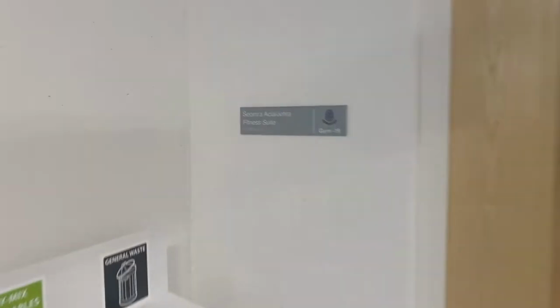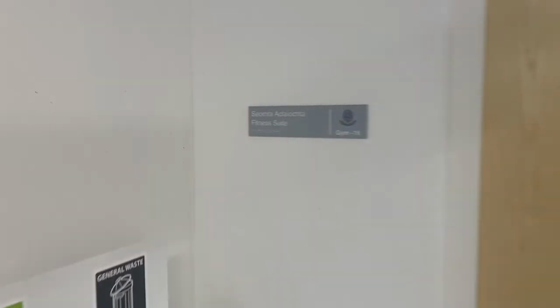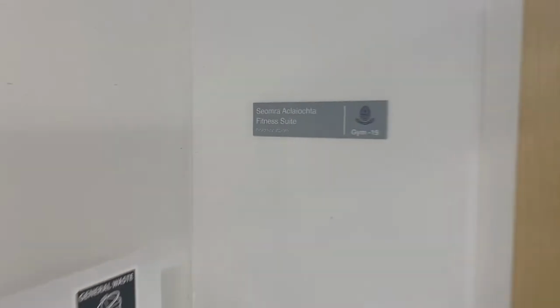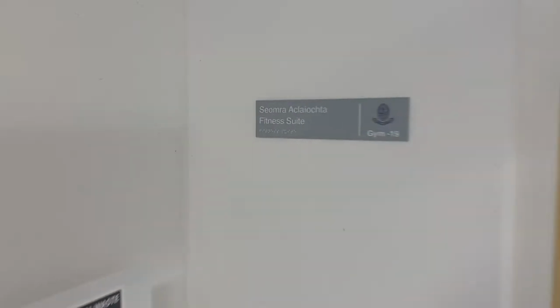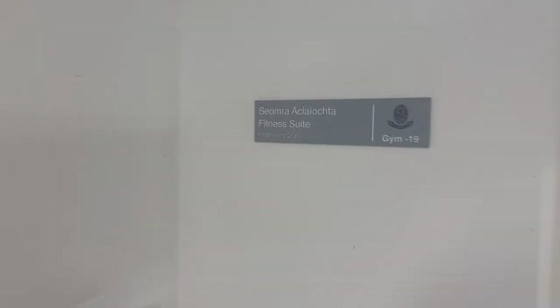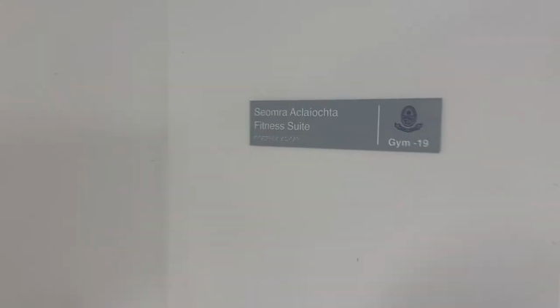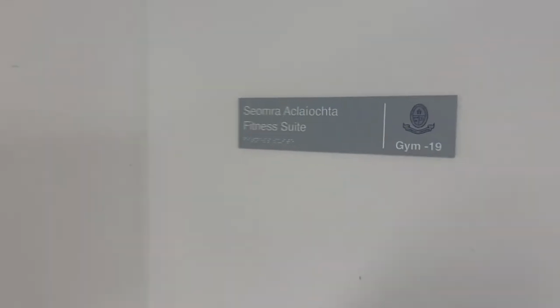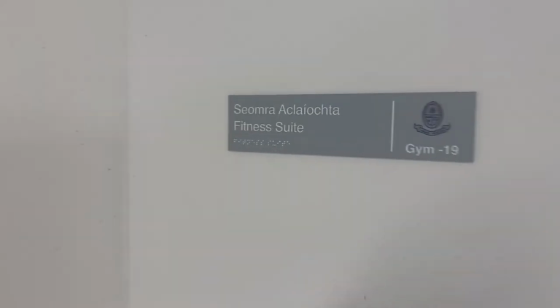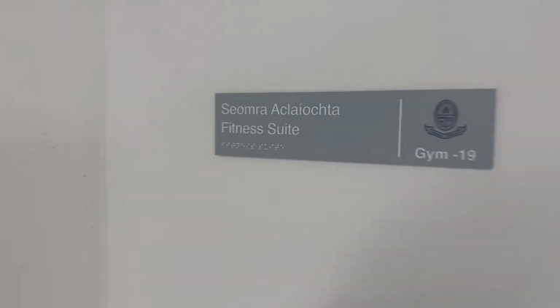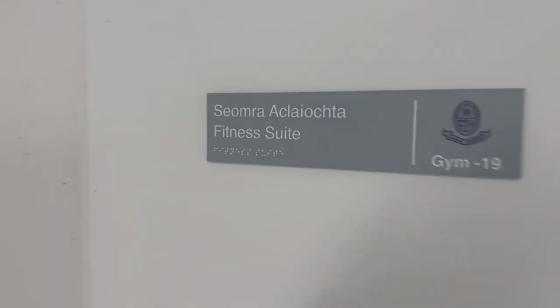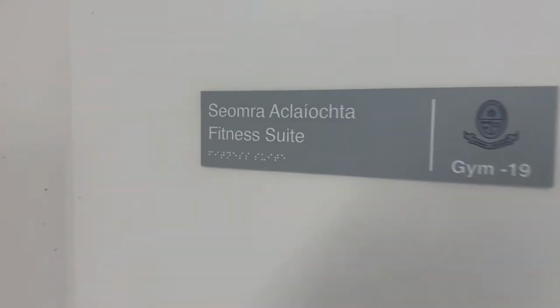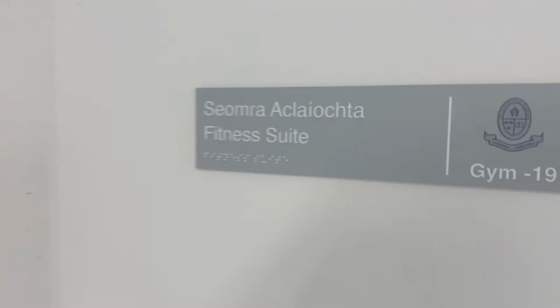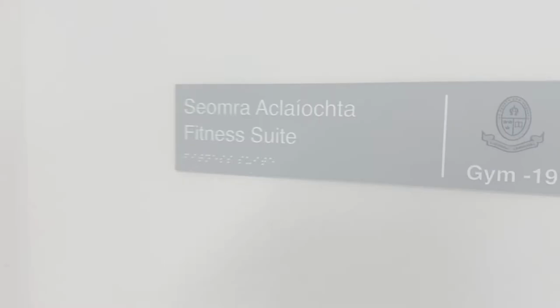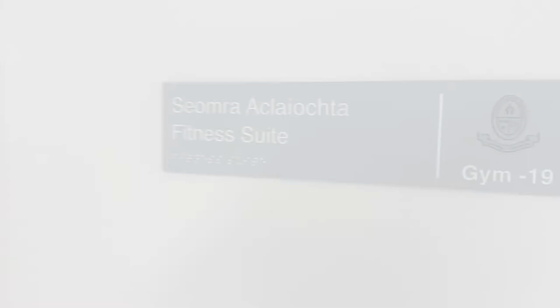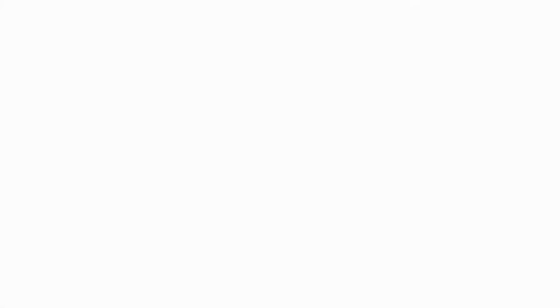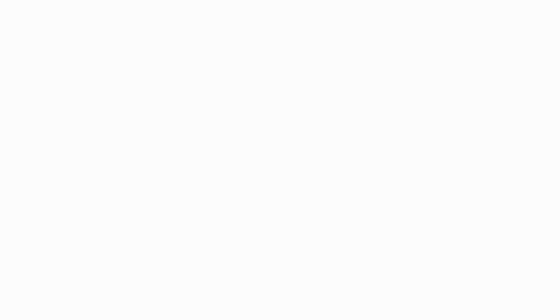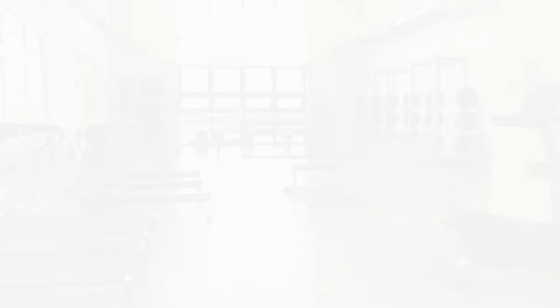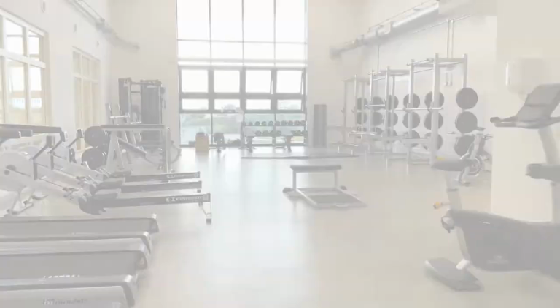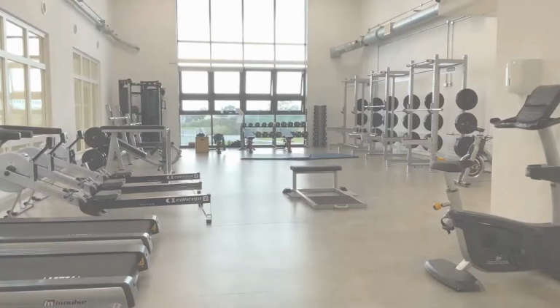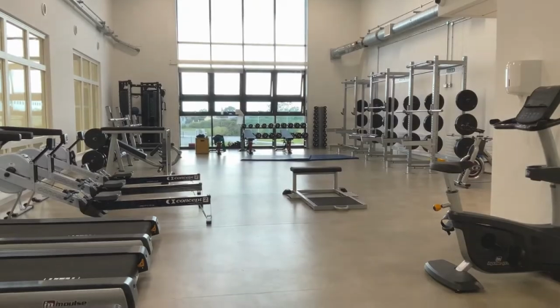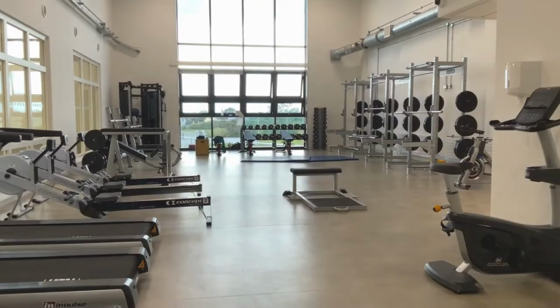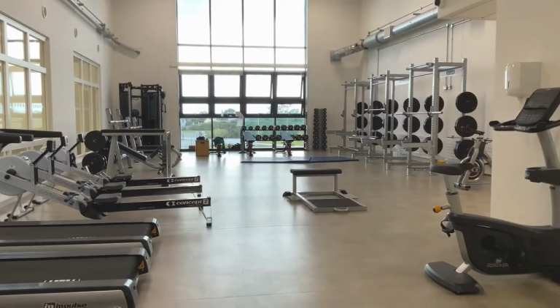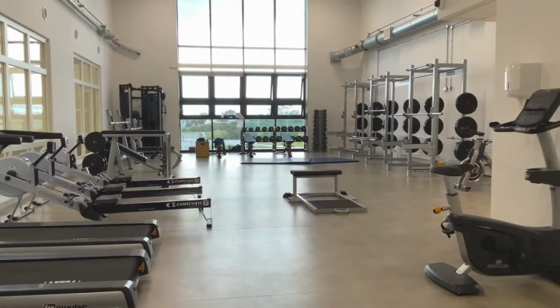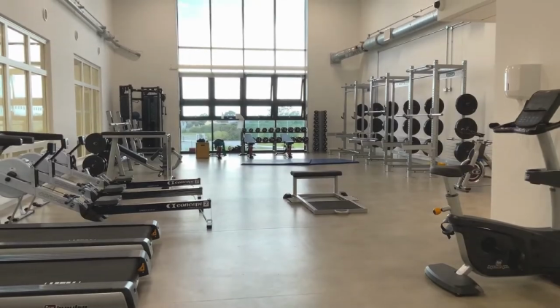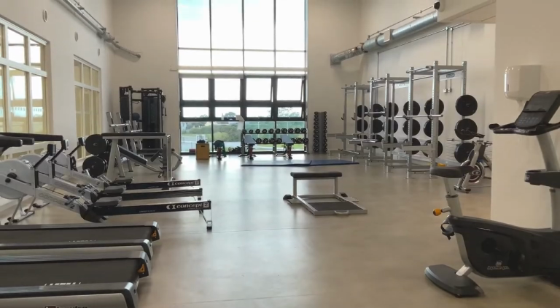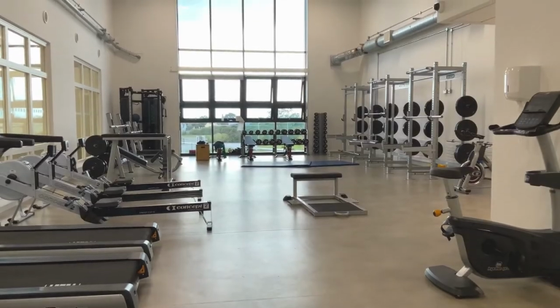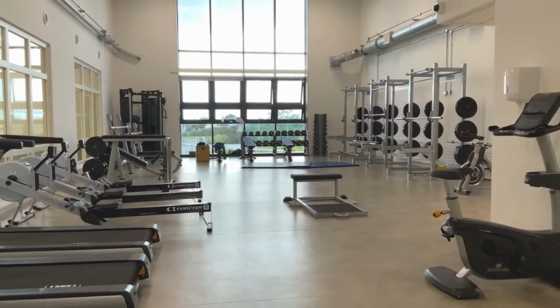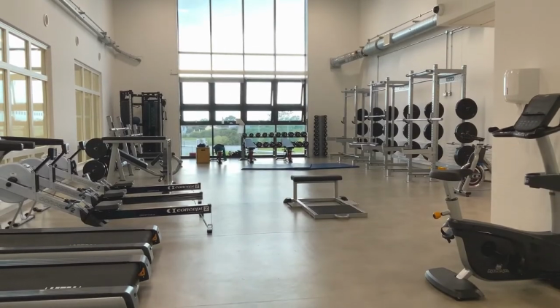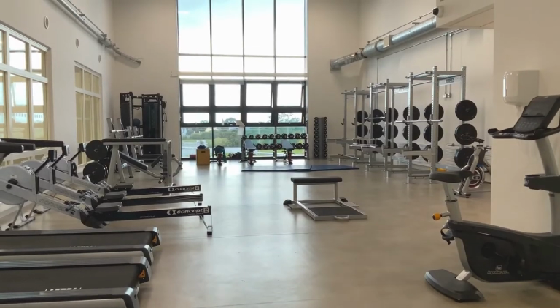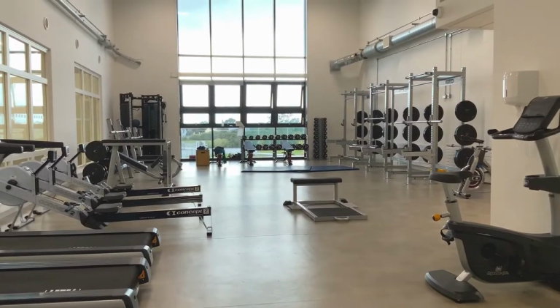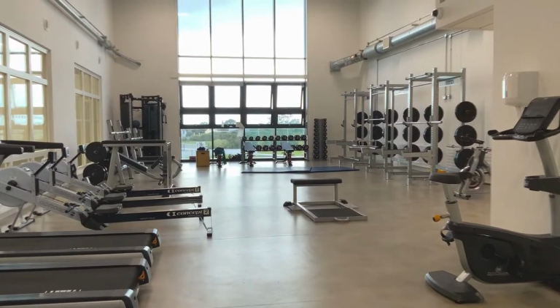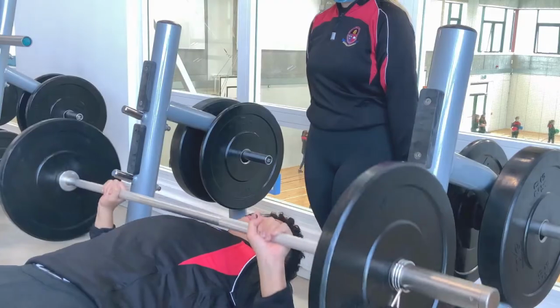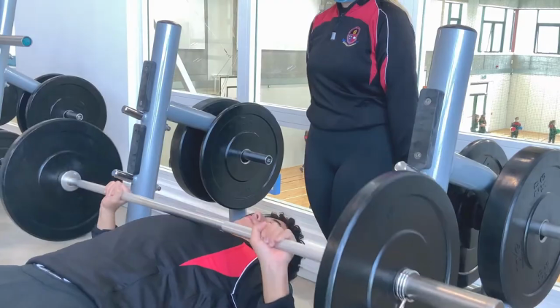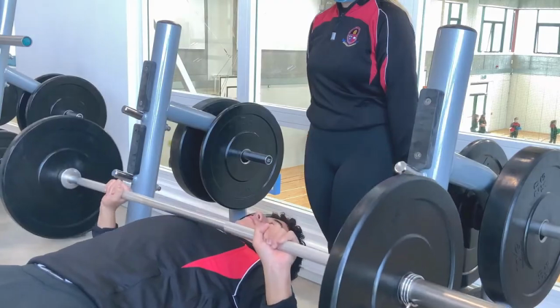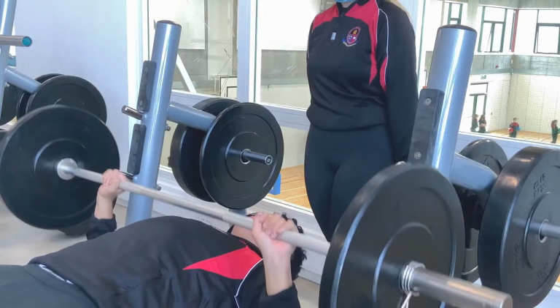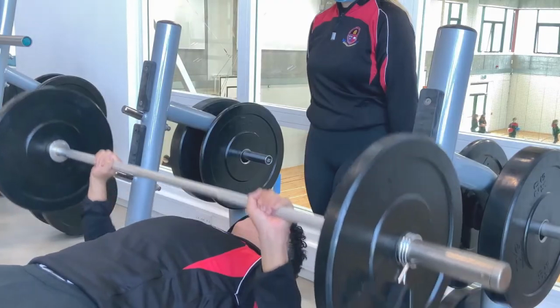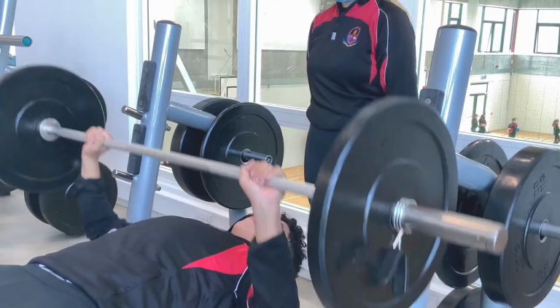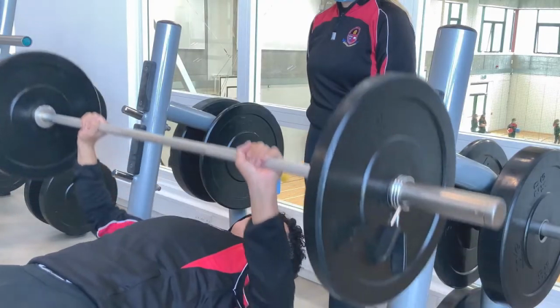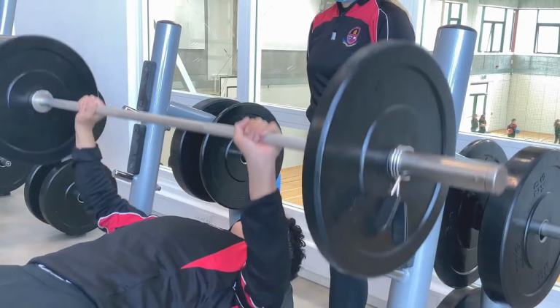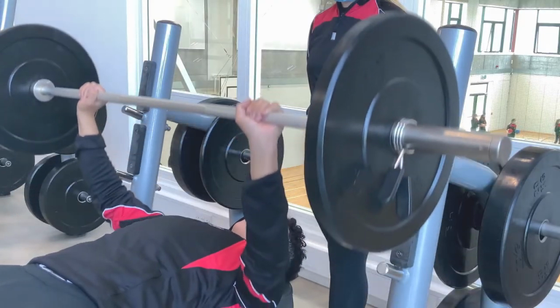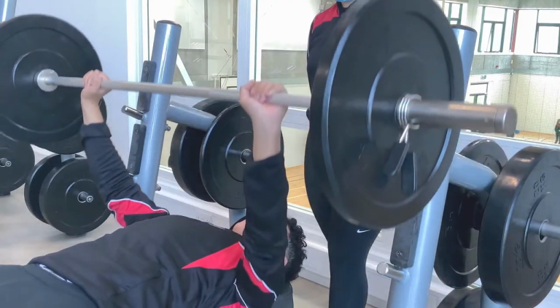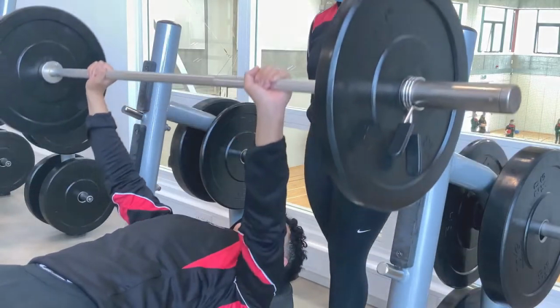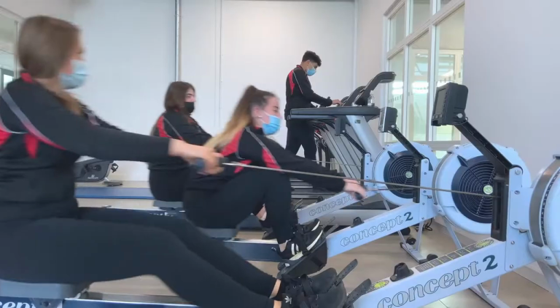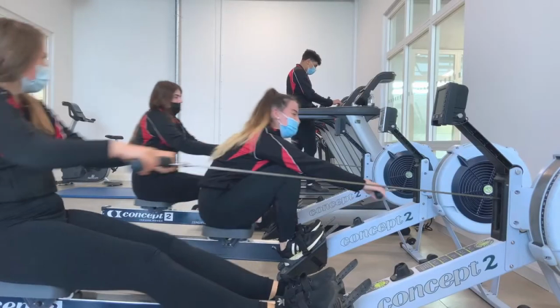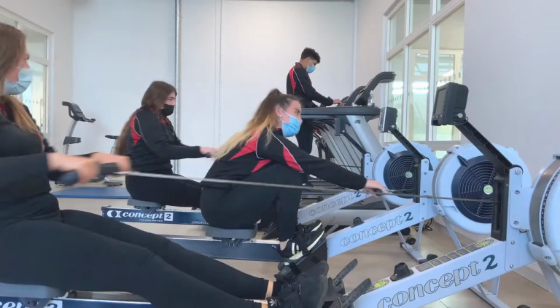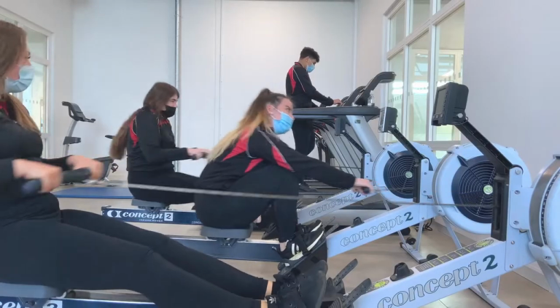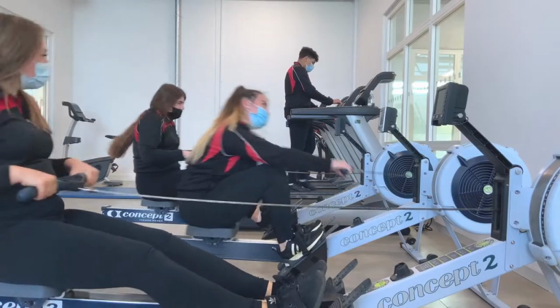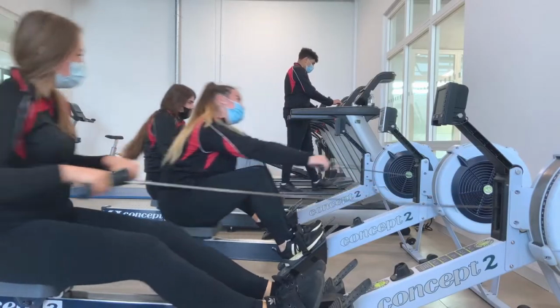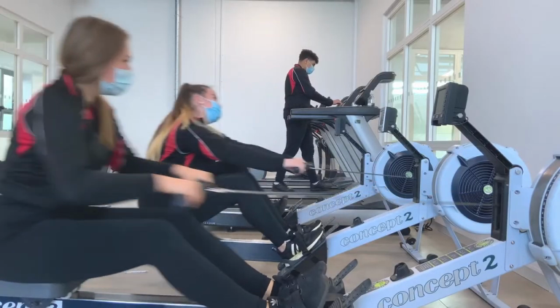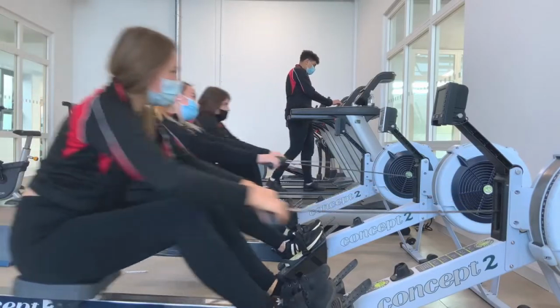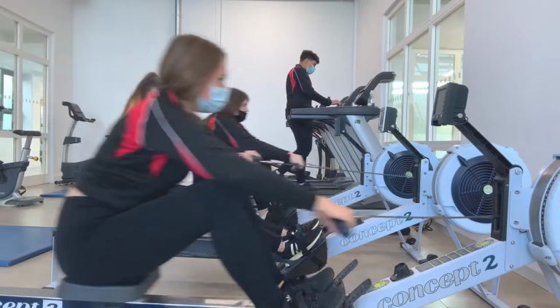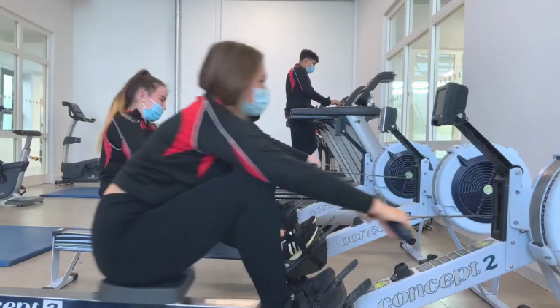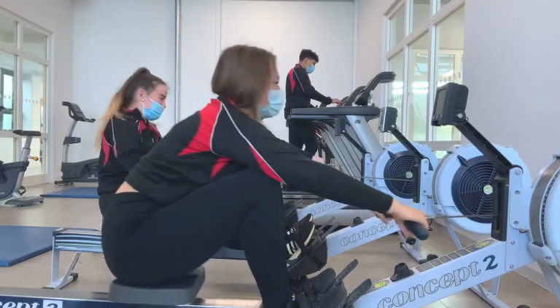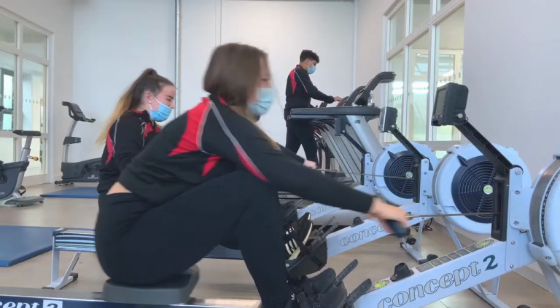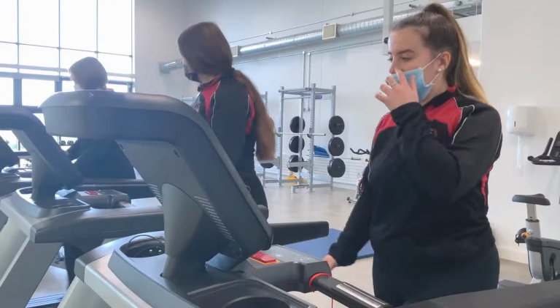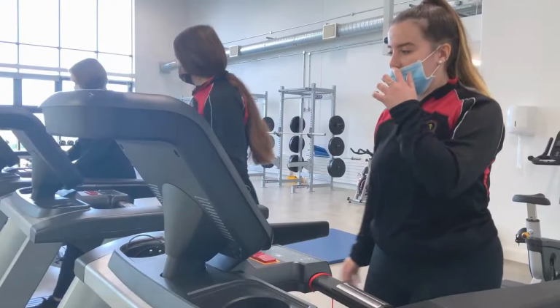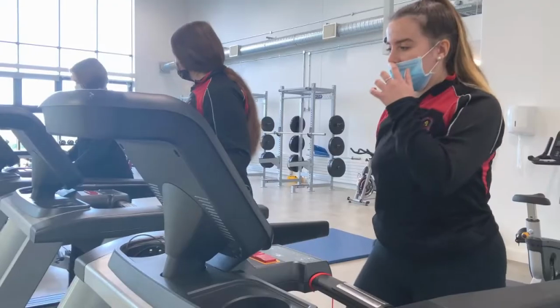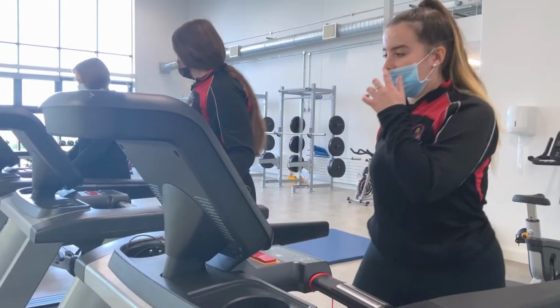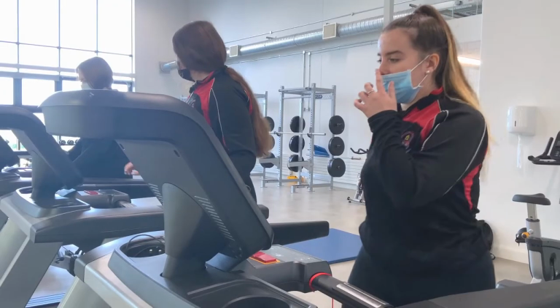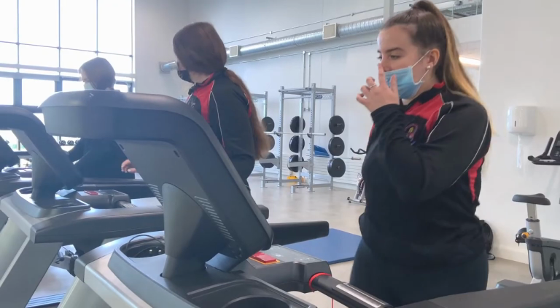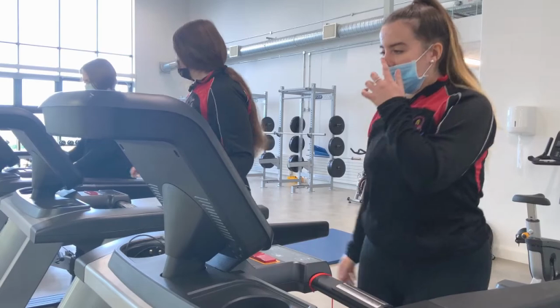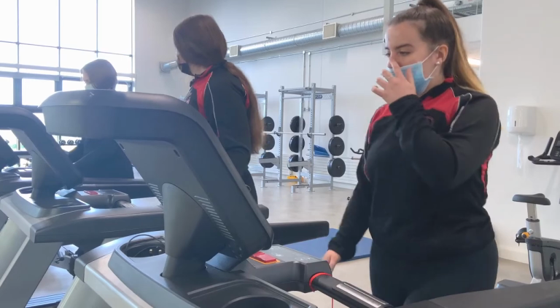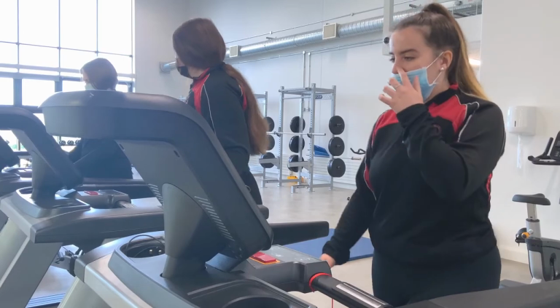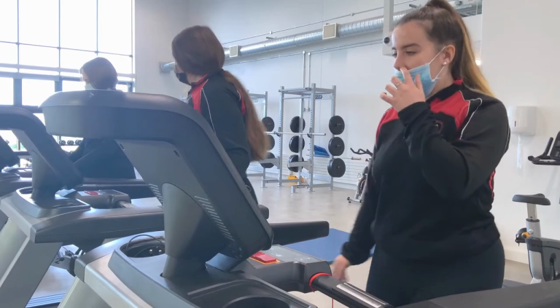We have now arrived in the West Wing's fully equipped gym. We have every piece of equipment a student or athlete would need to be fit, strong and healthy.